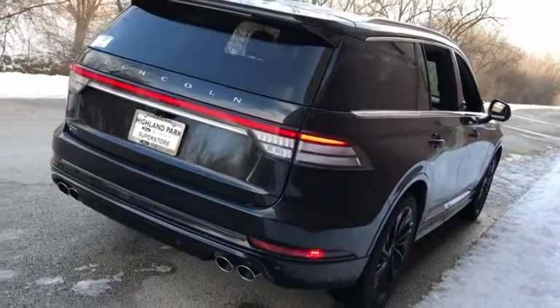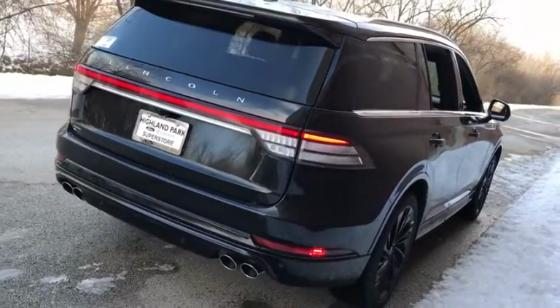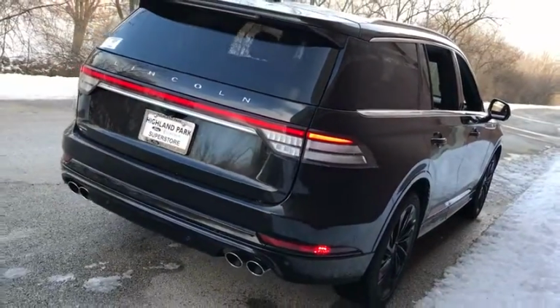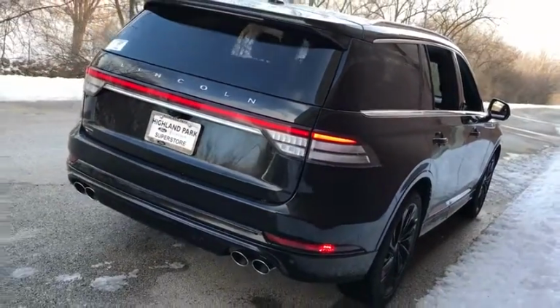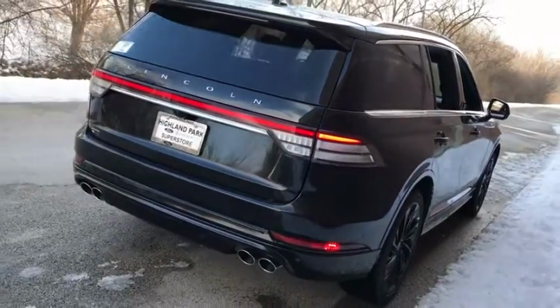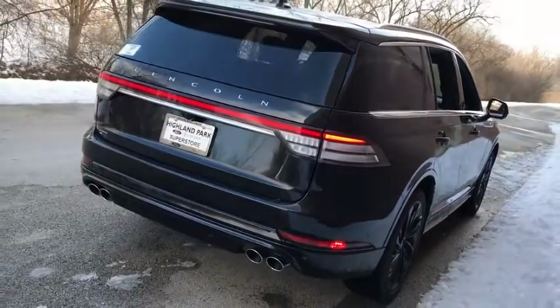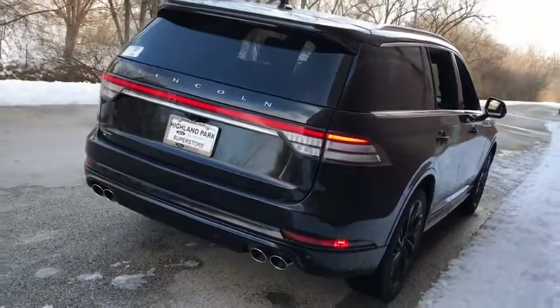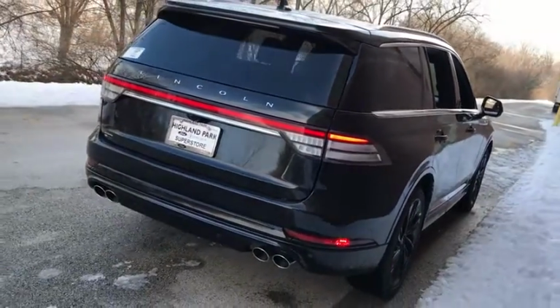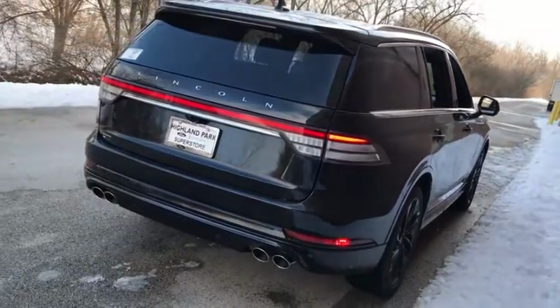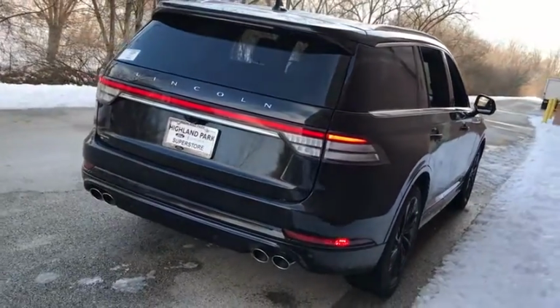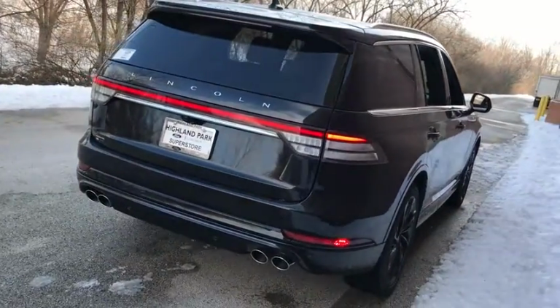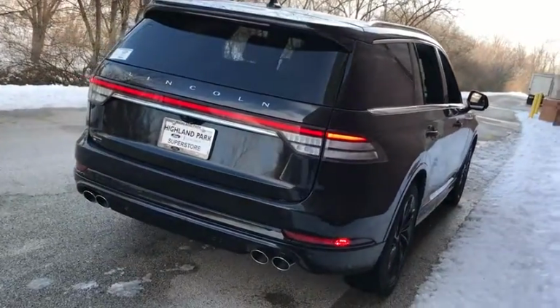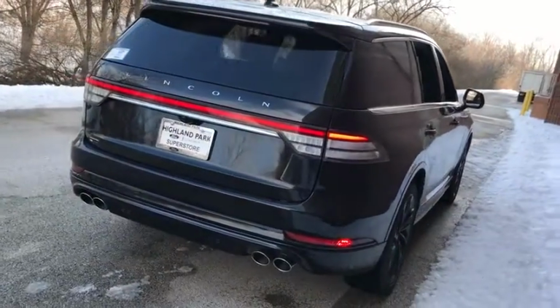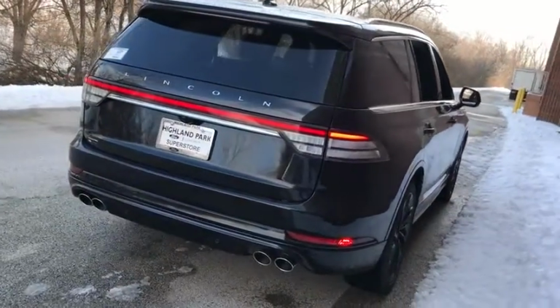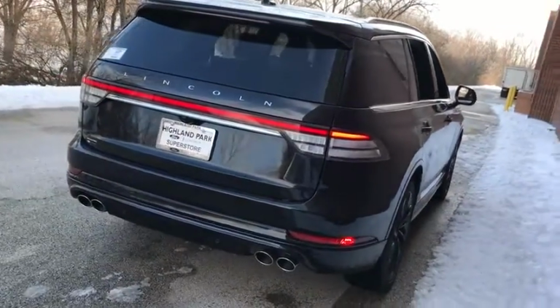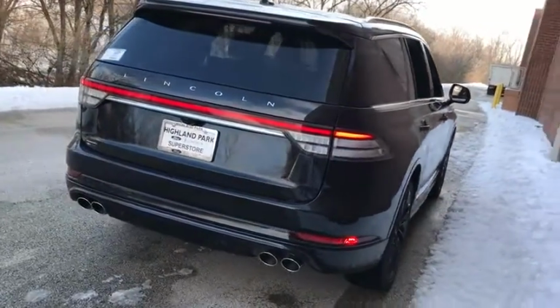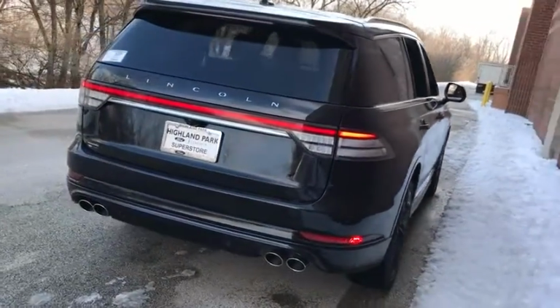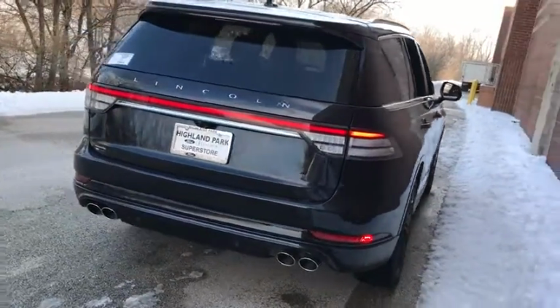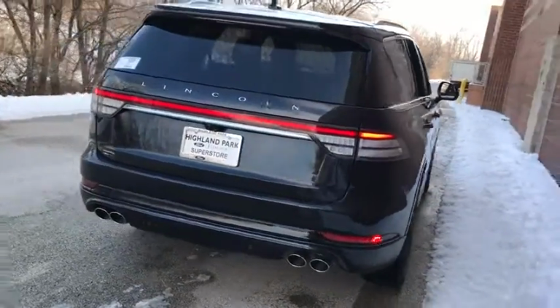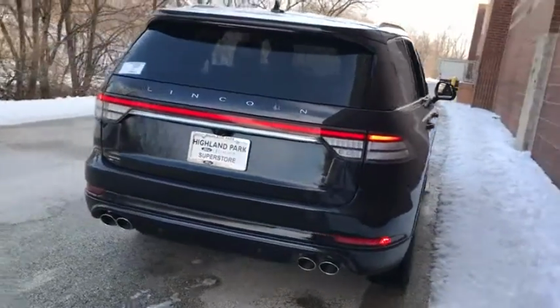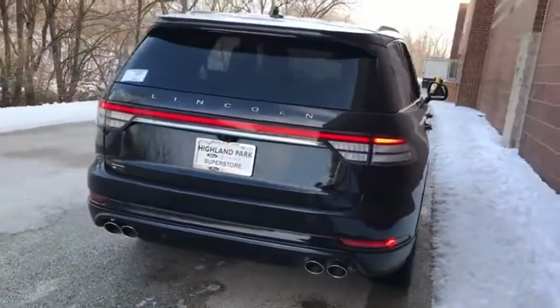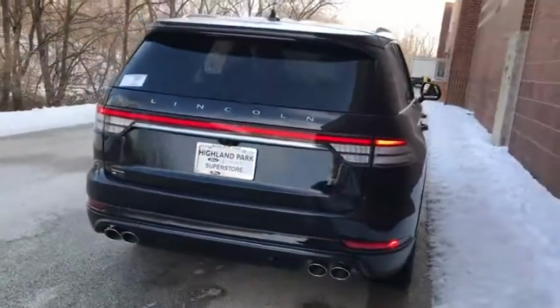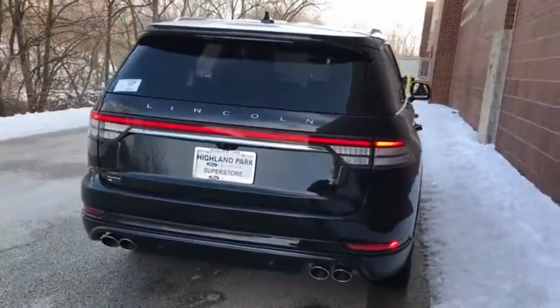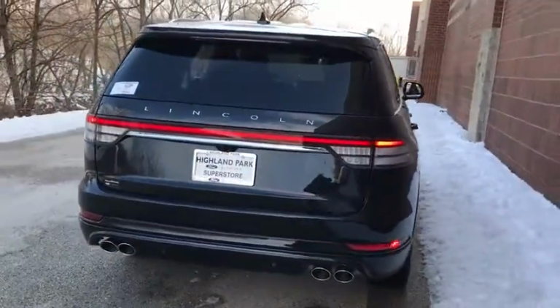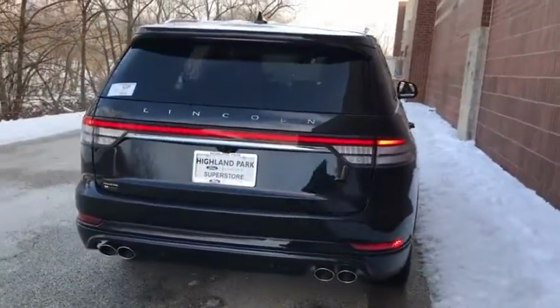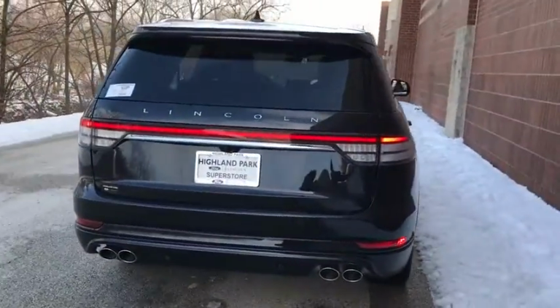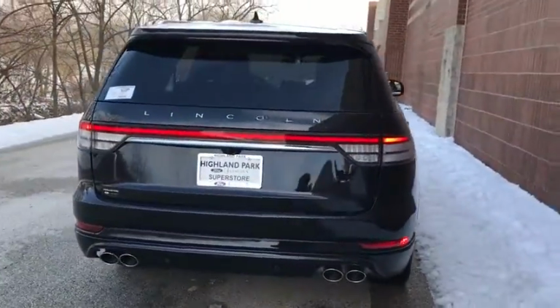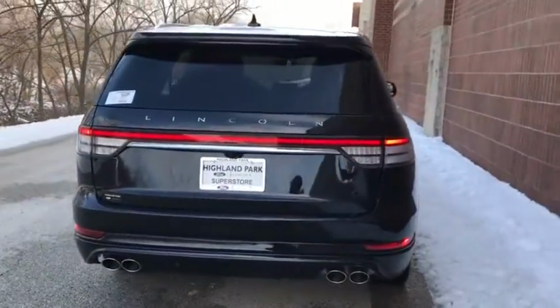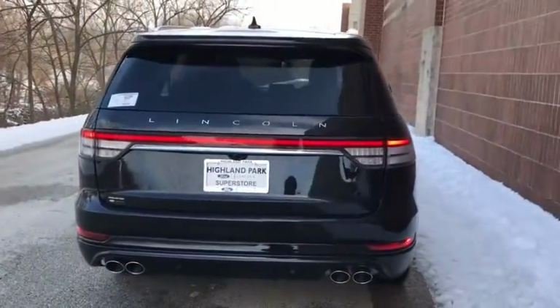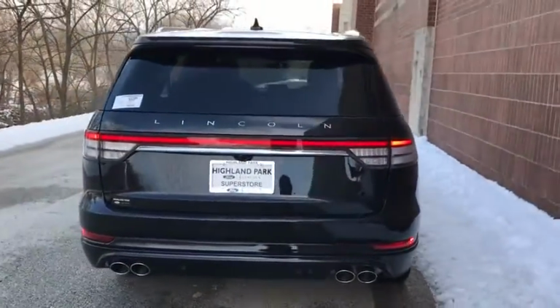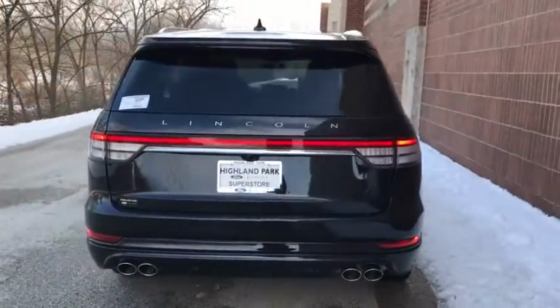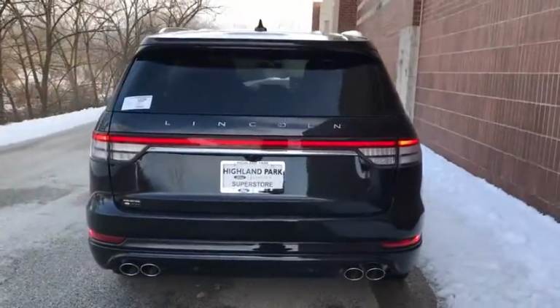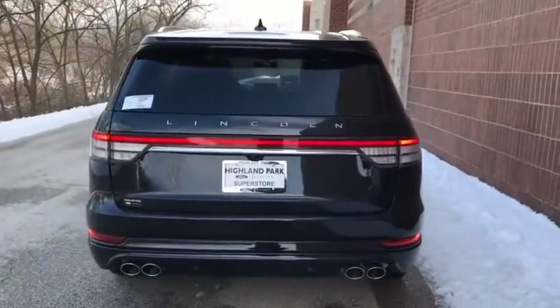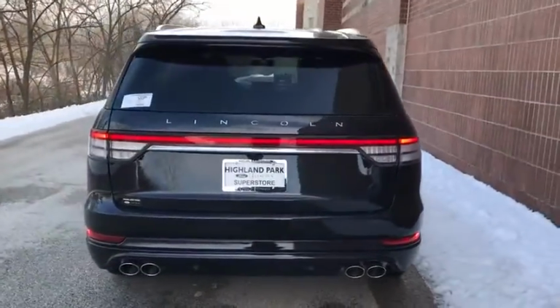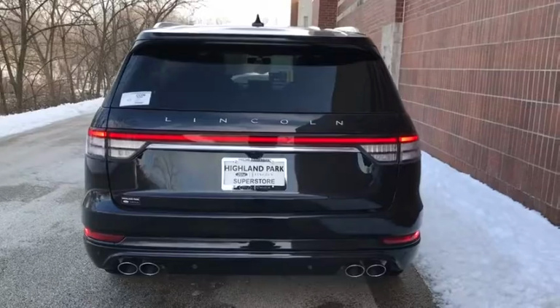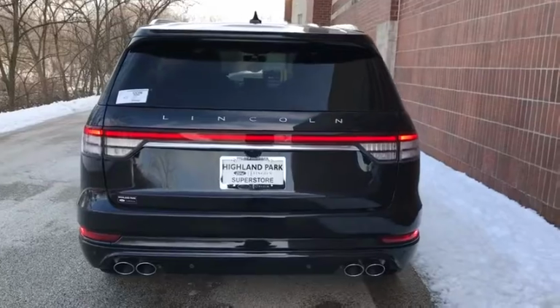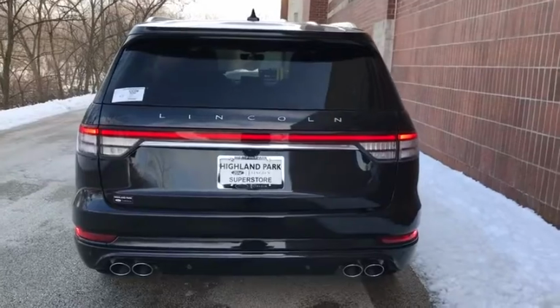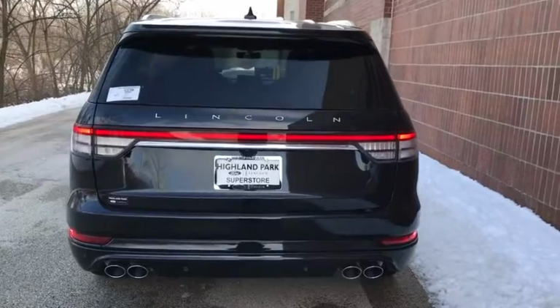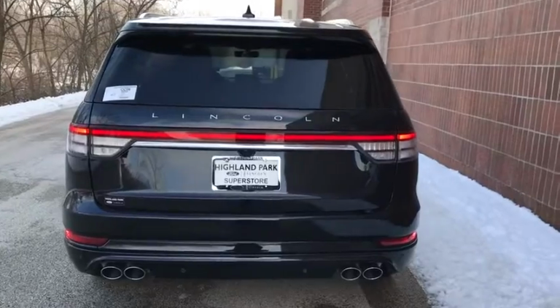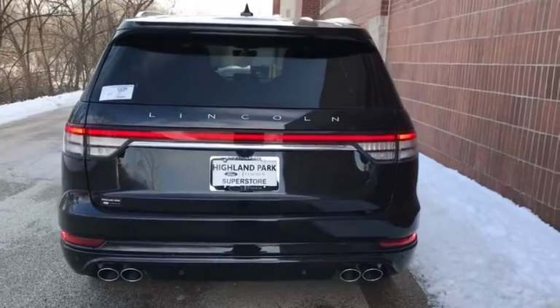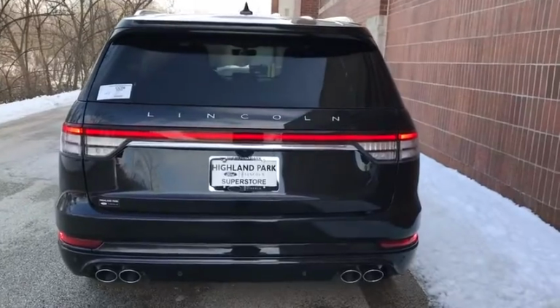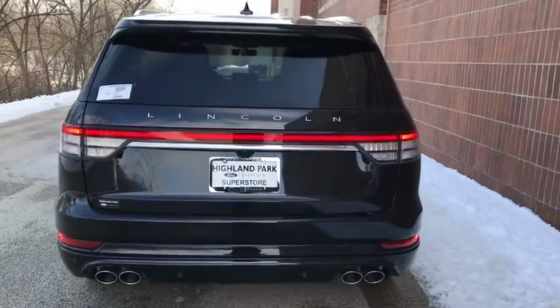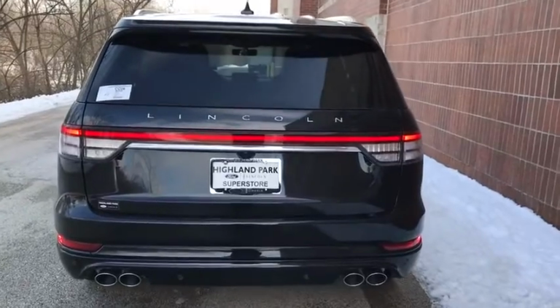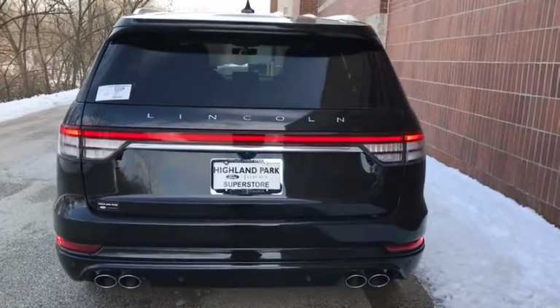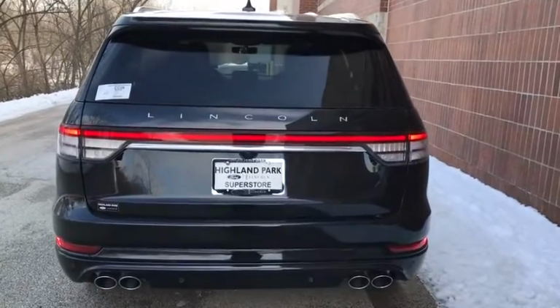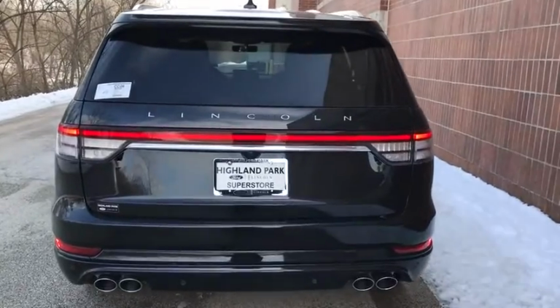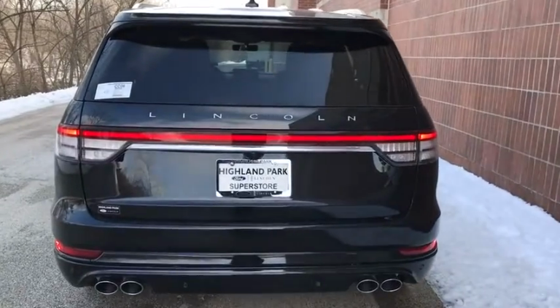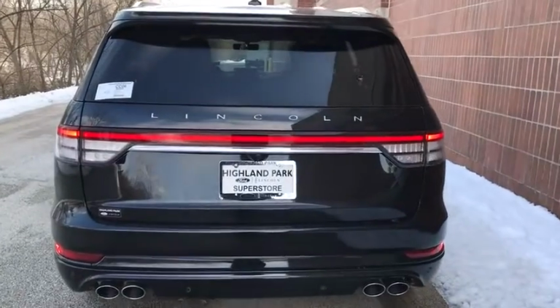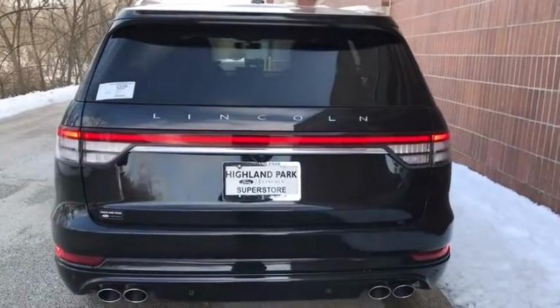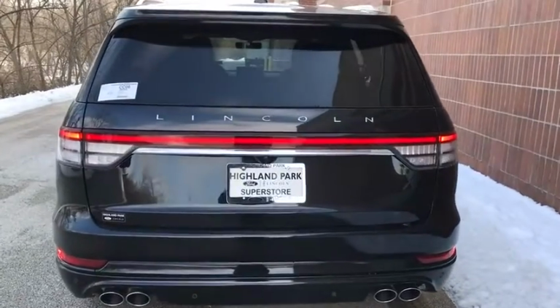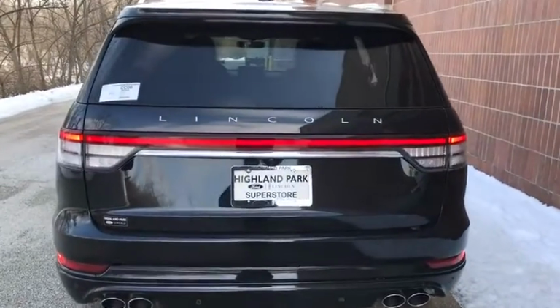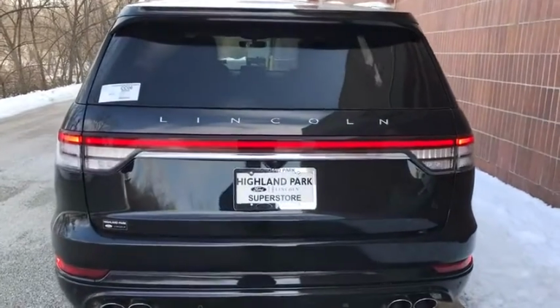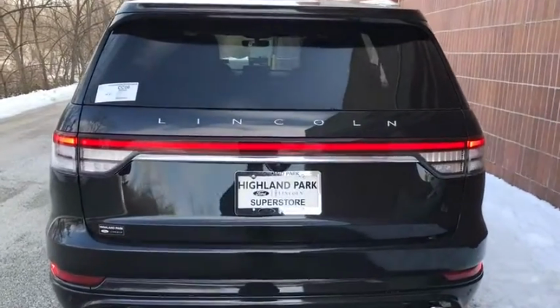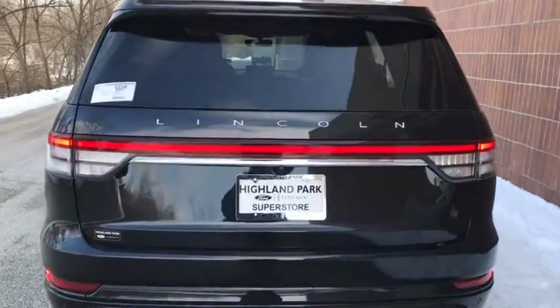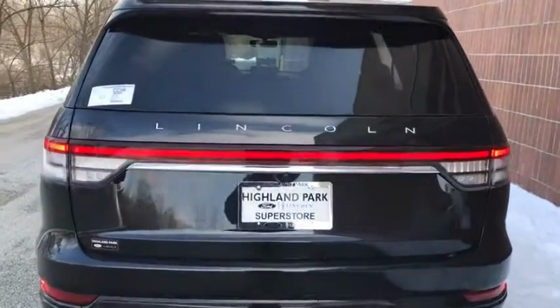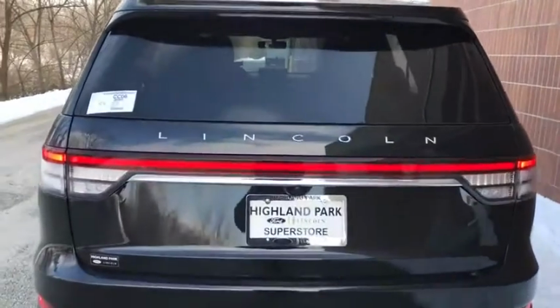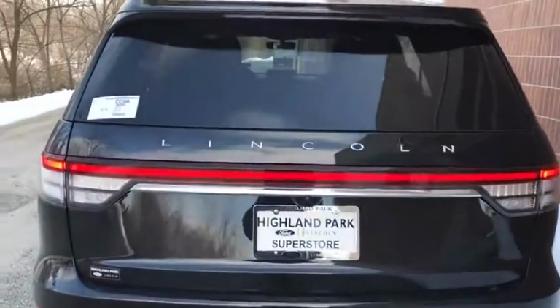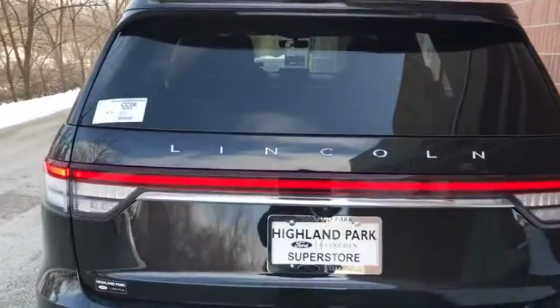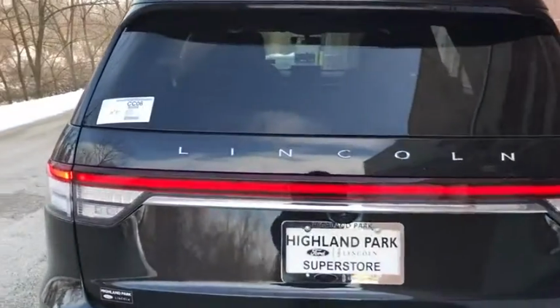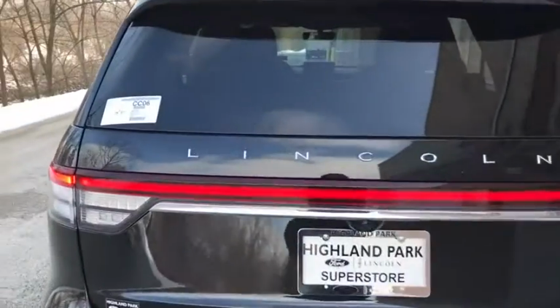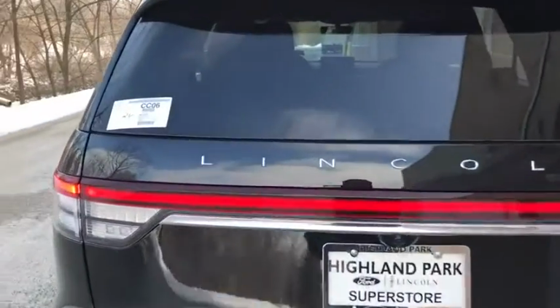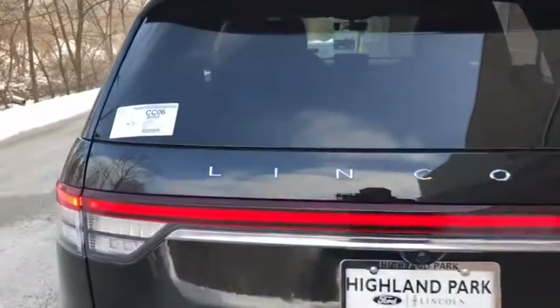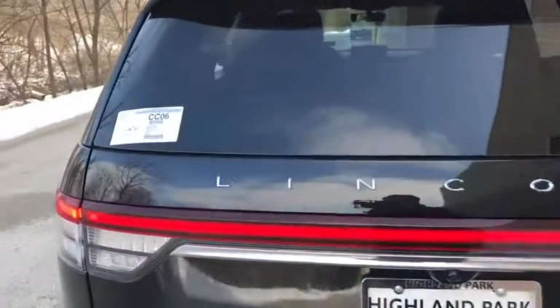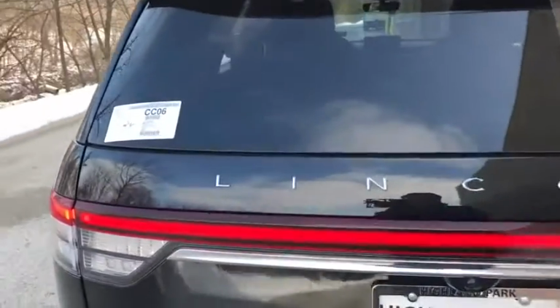Leather-wrapped steering wheel, adjustable steering wheel, power steering, aluminum wheels, four-wheel disc brakes, cruise control.